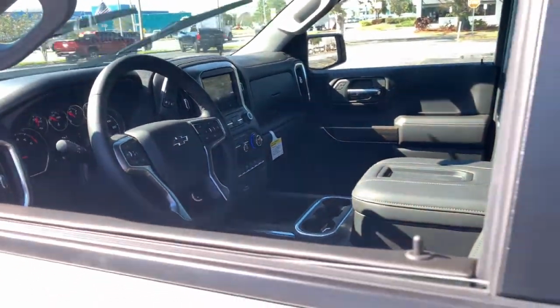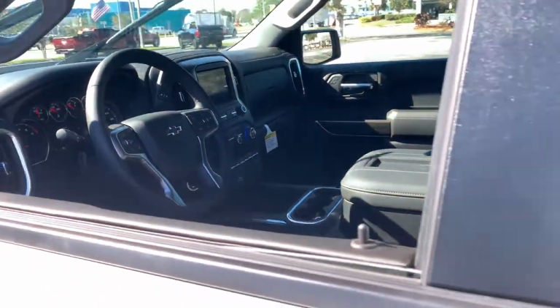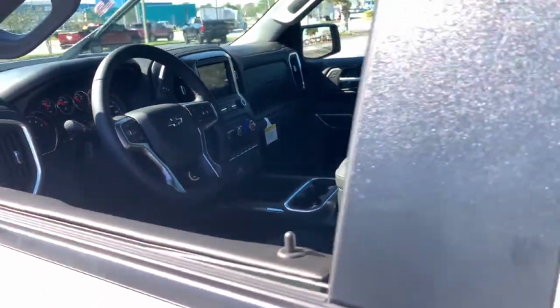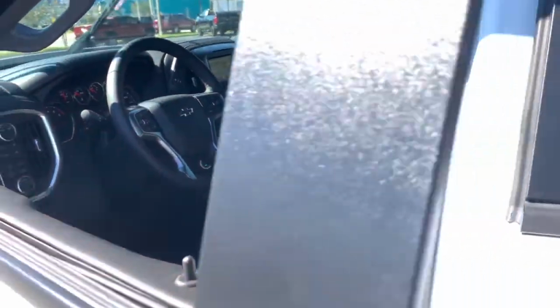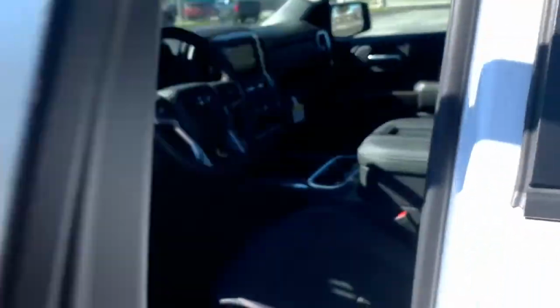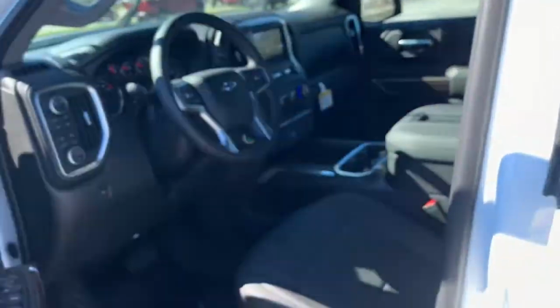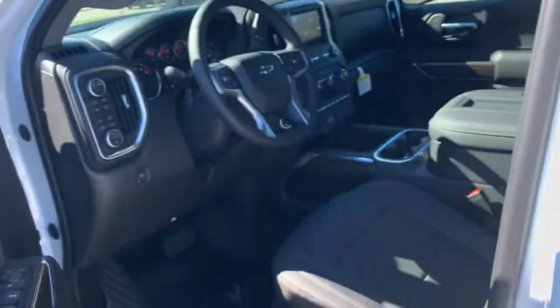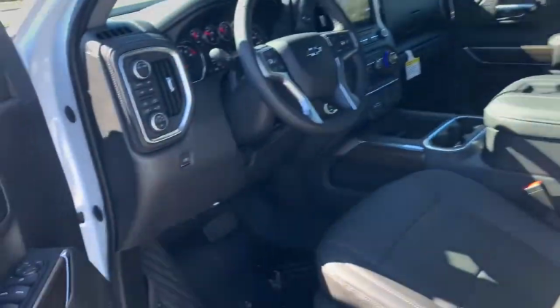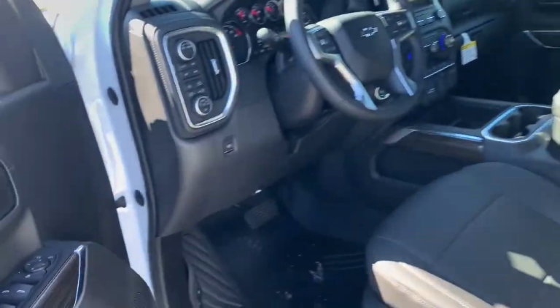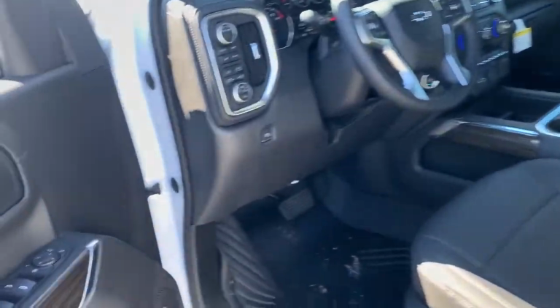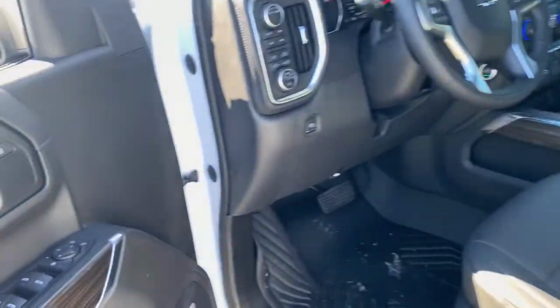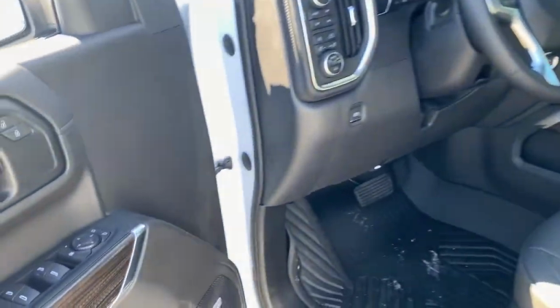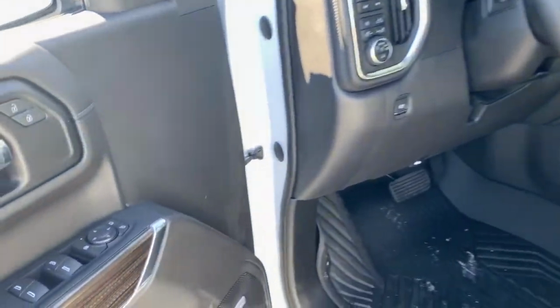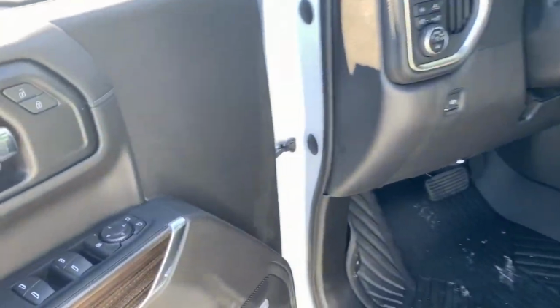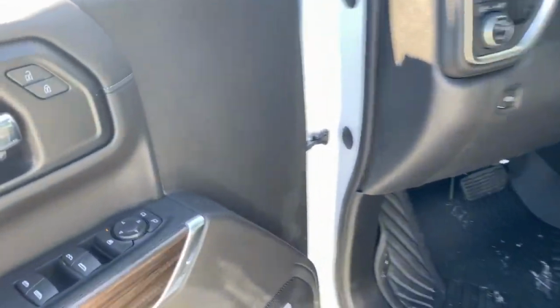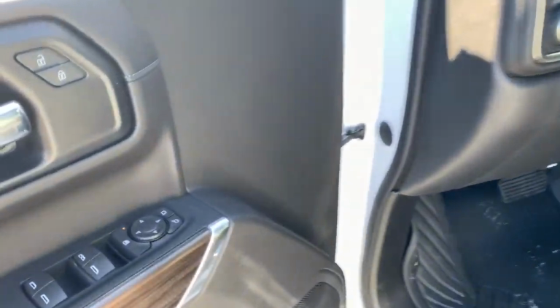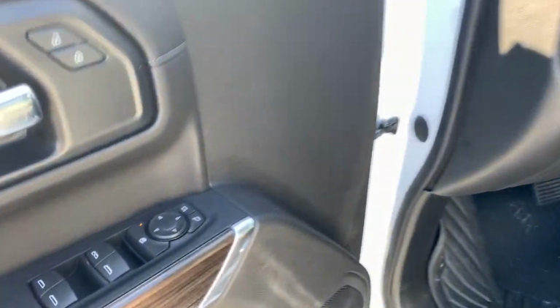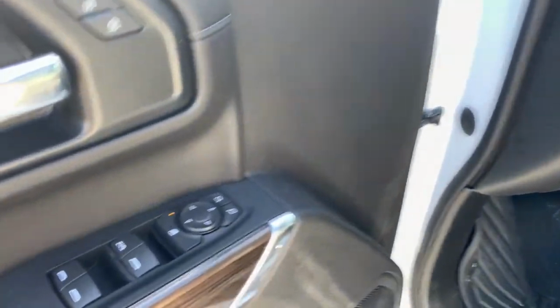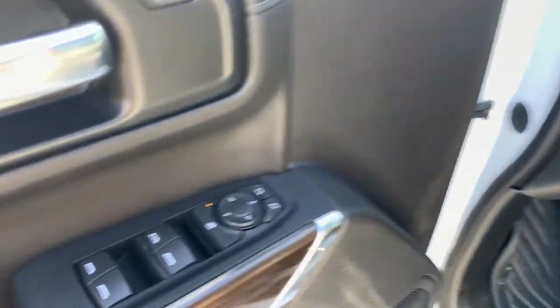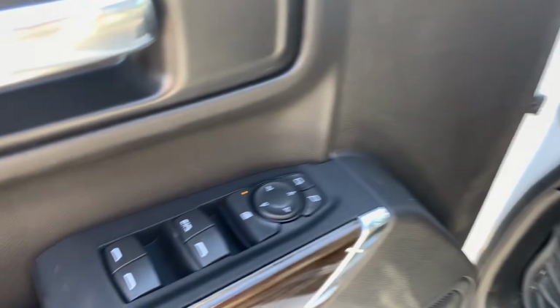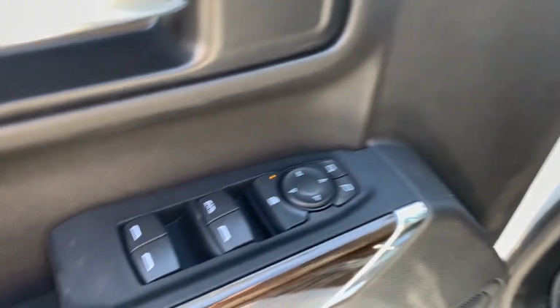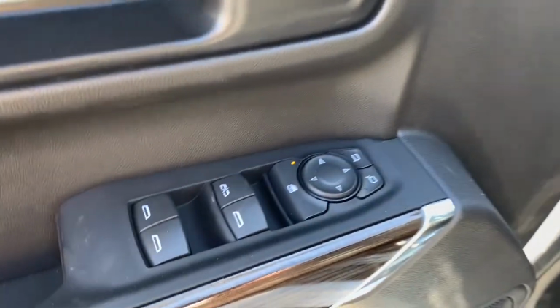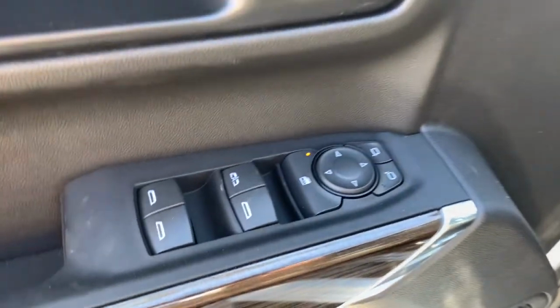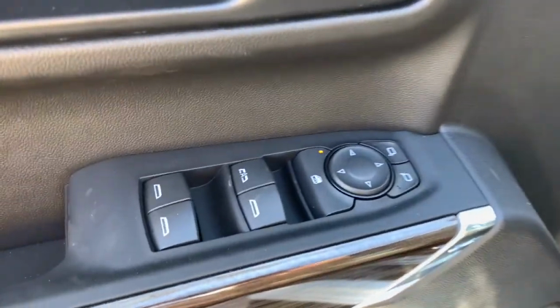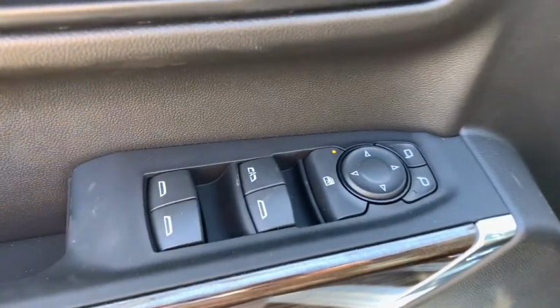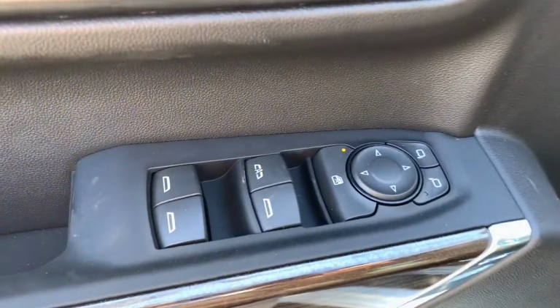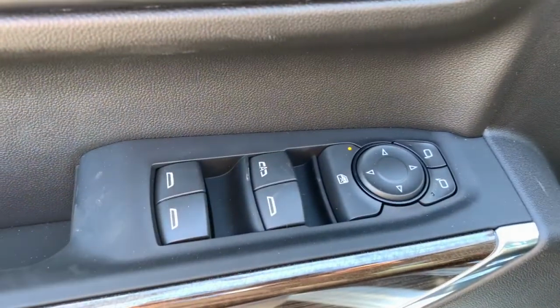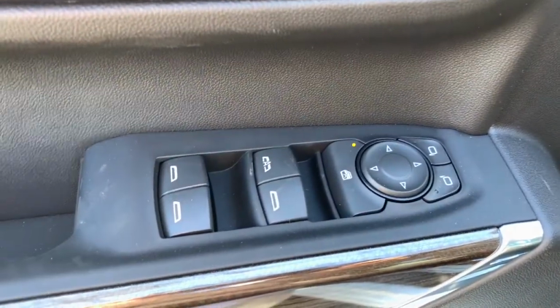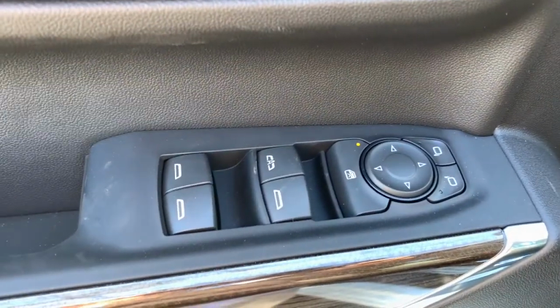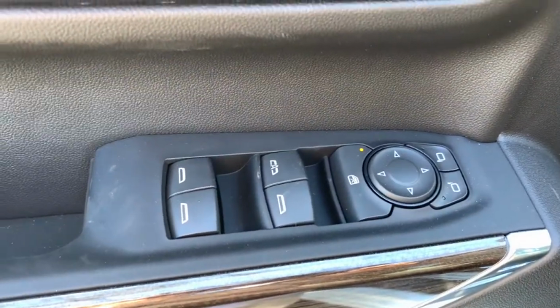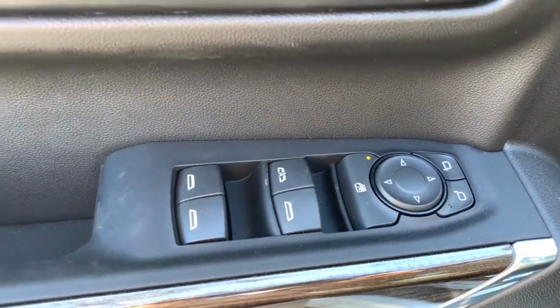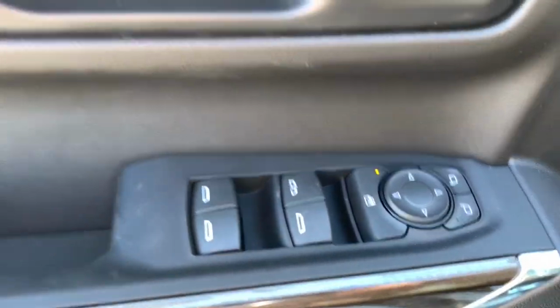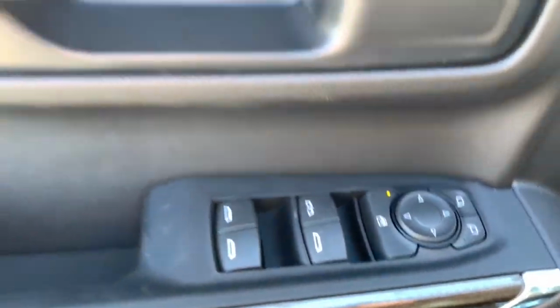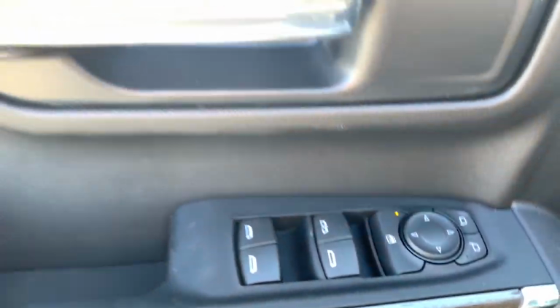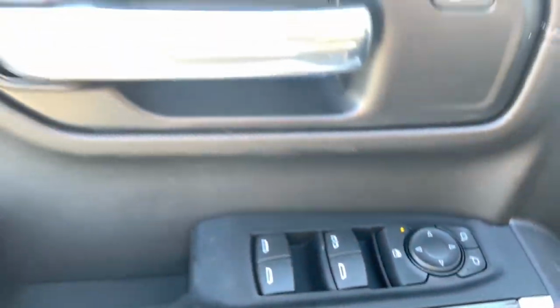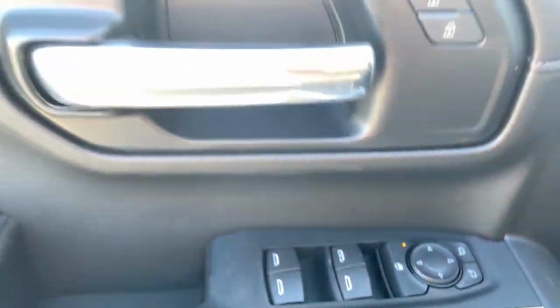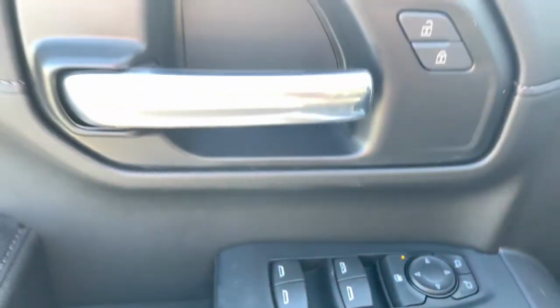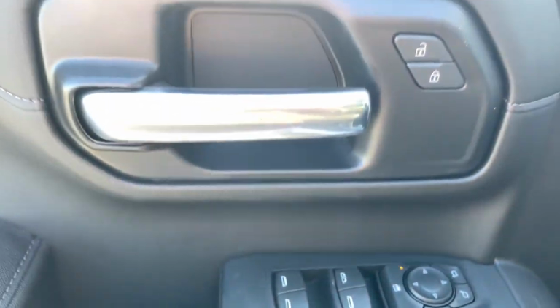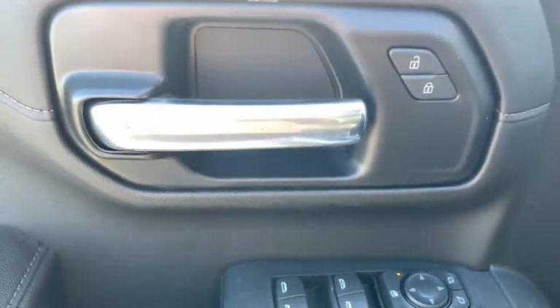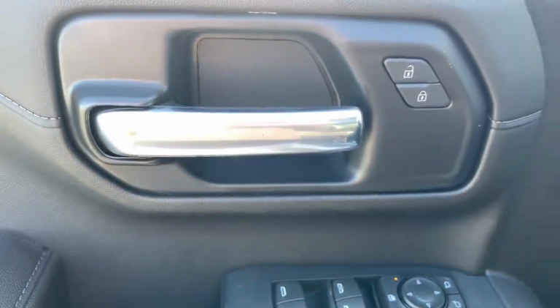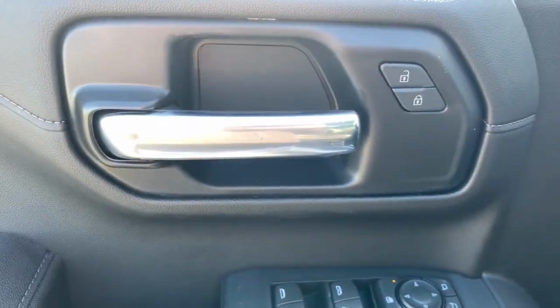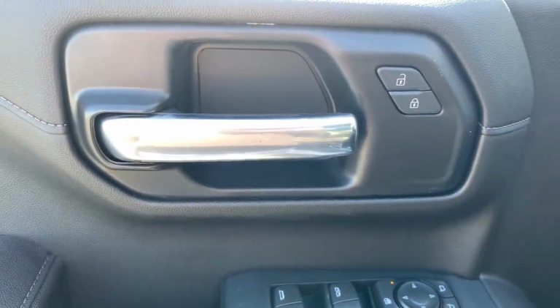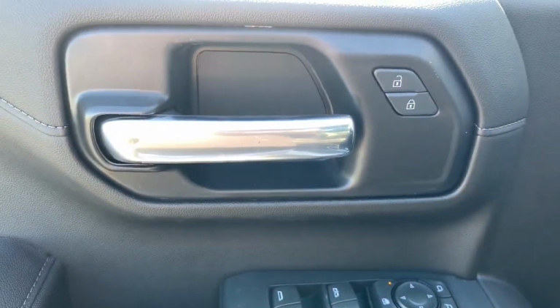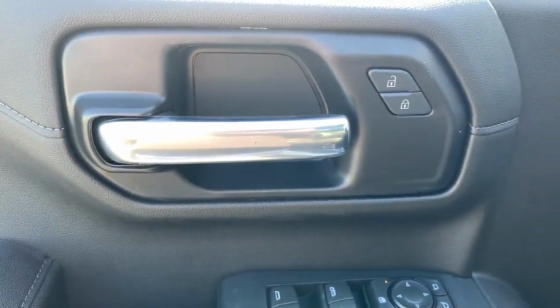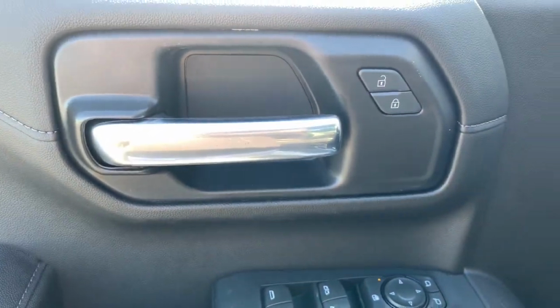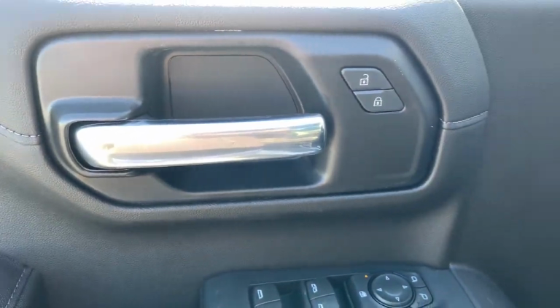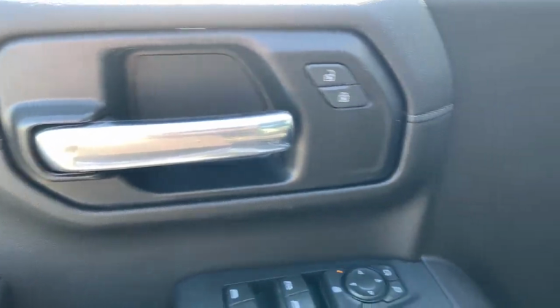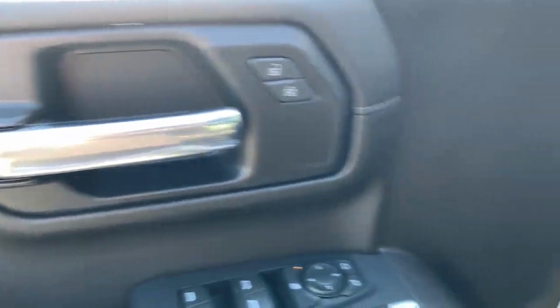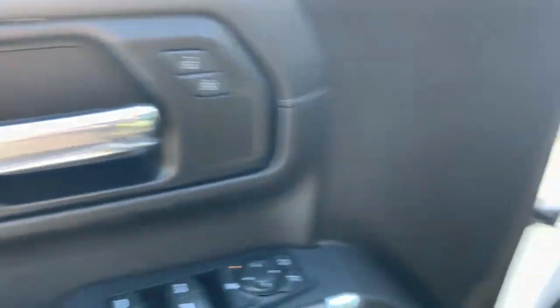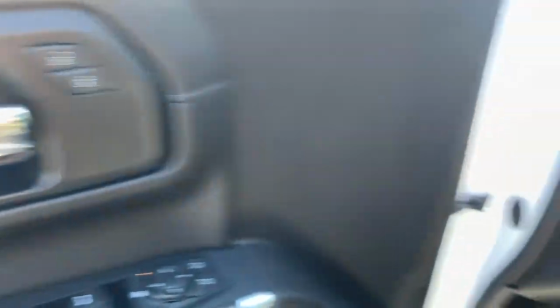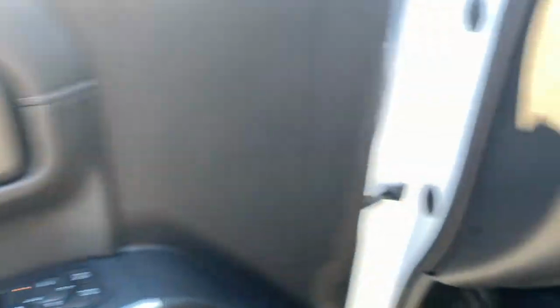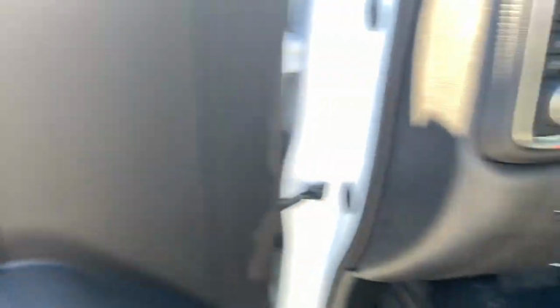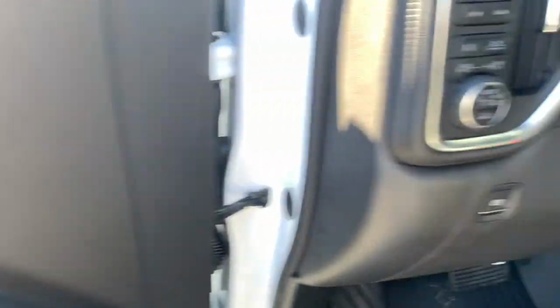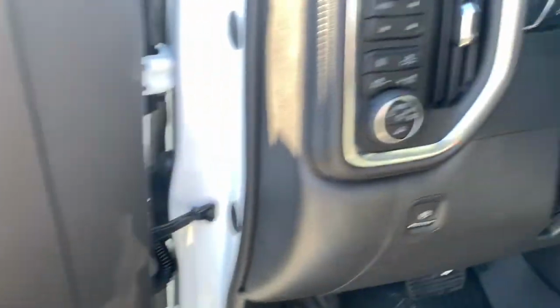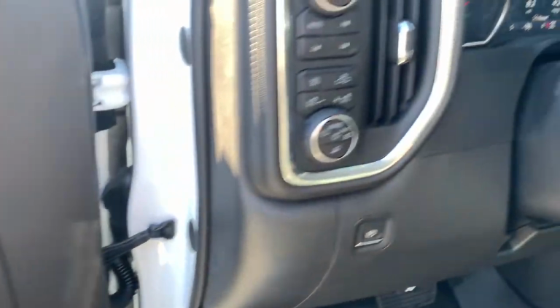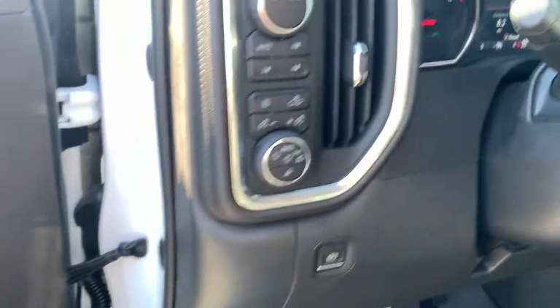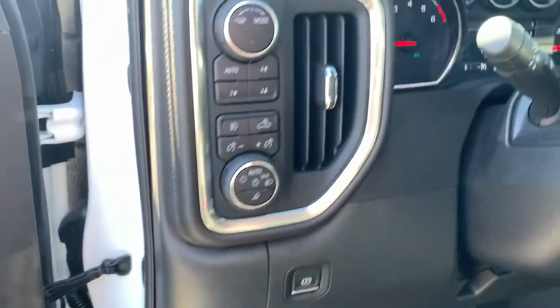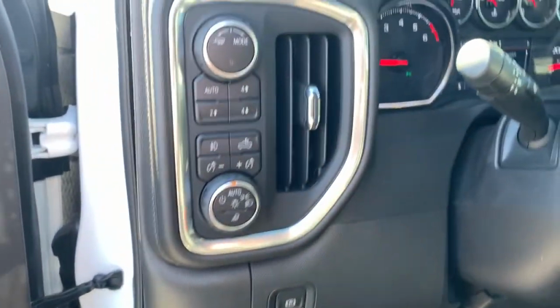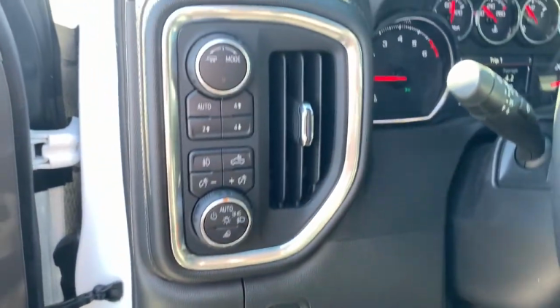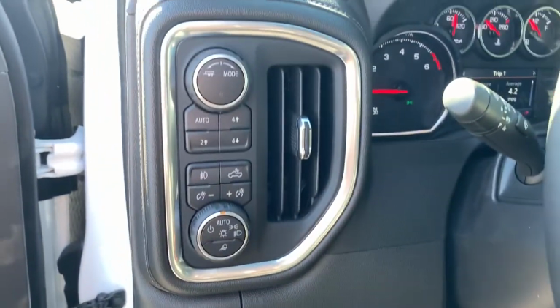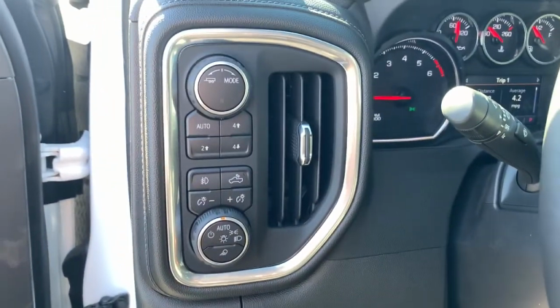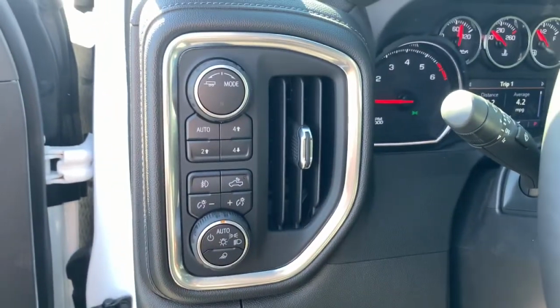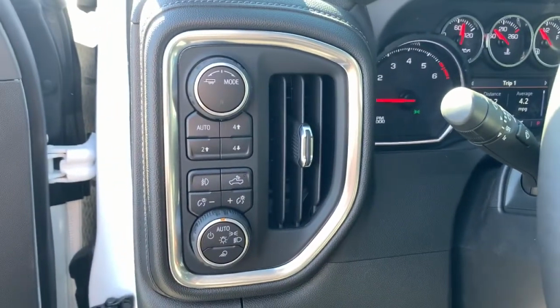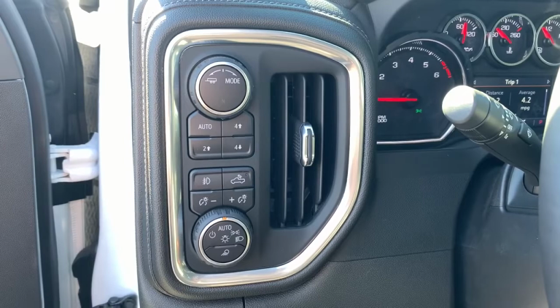Heated mirrors. See how refined and comfortable a bold, muscular work machine can be. Drive the all-new Silverado.